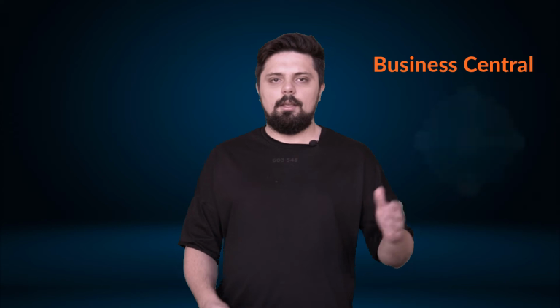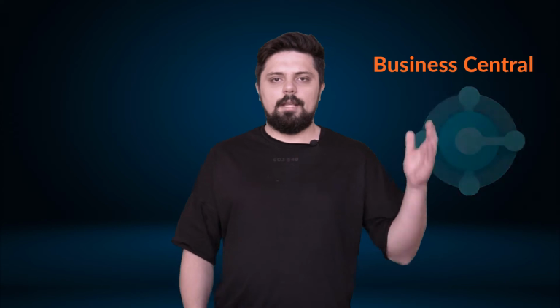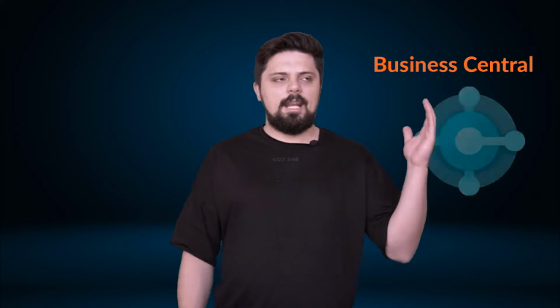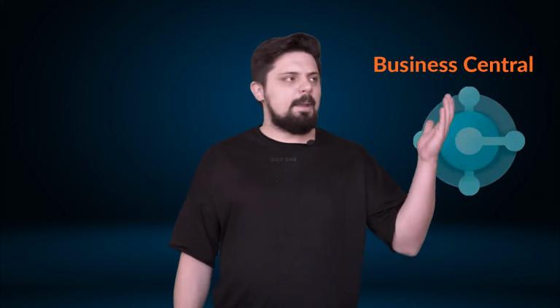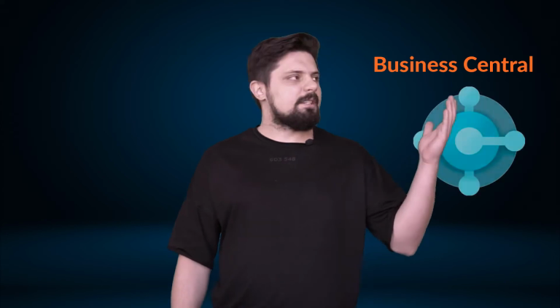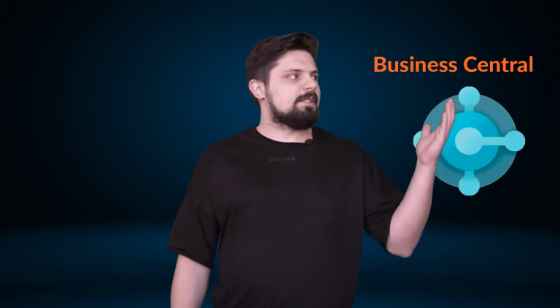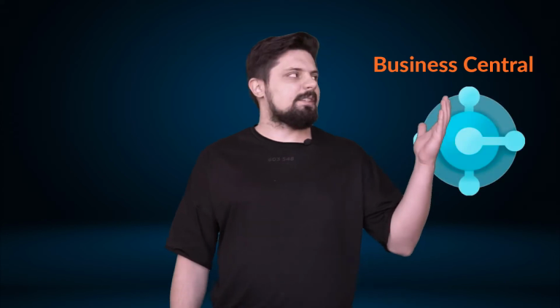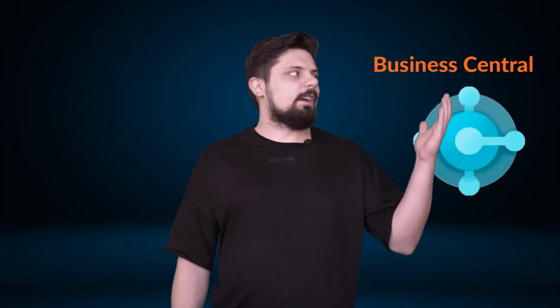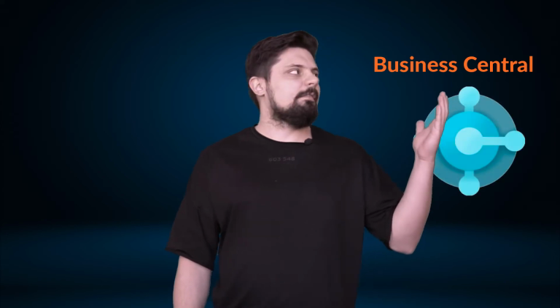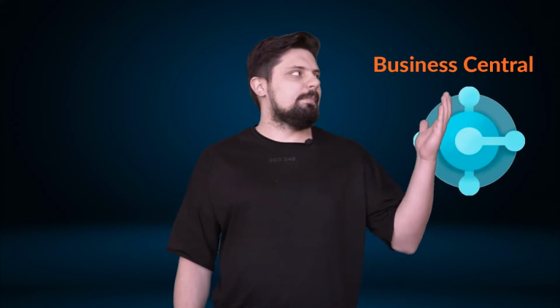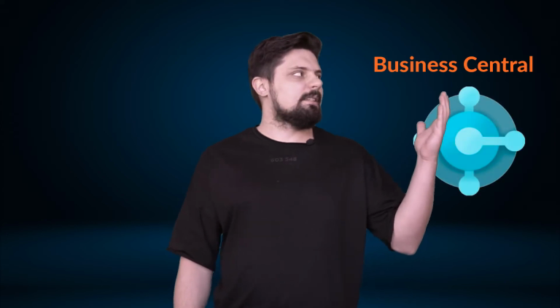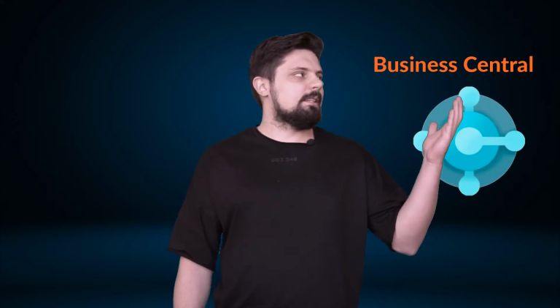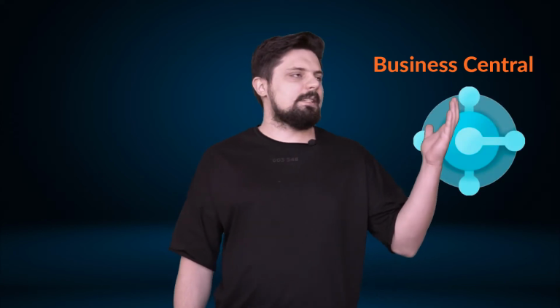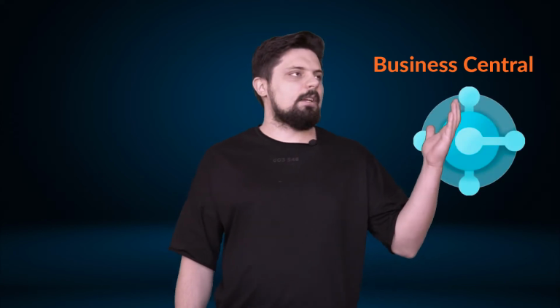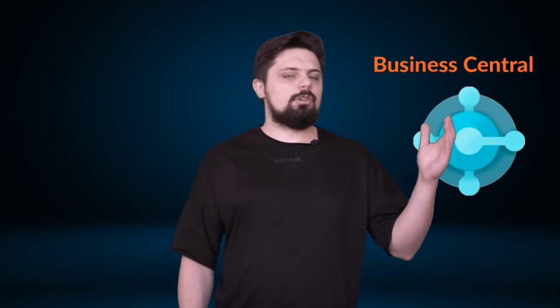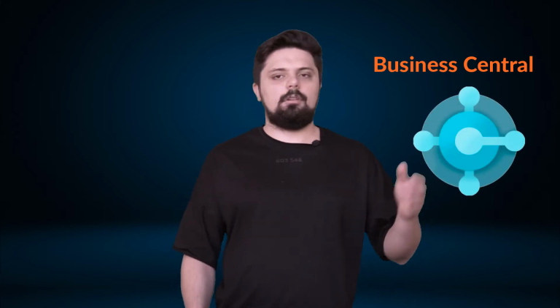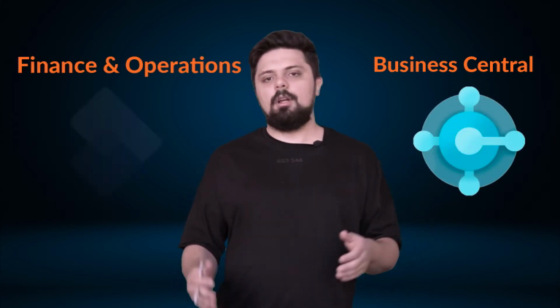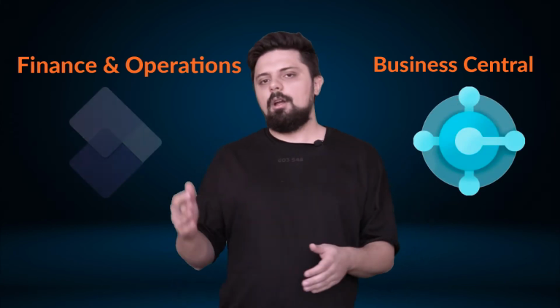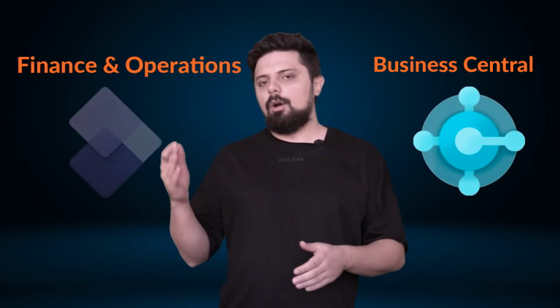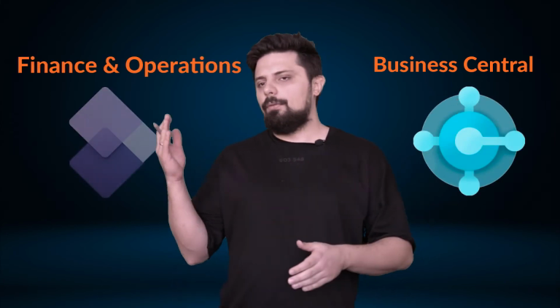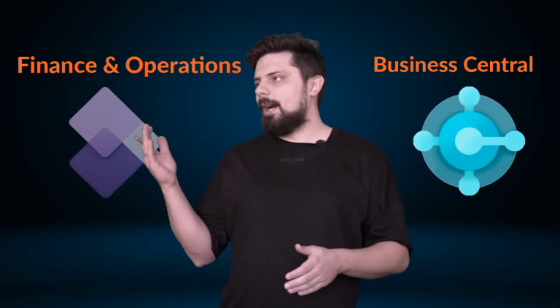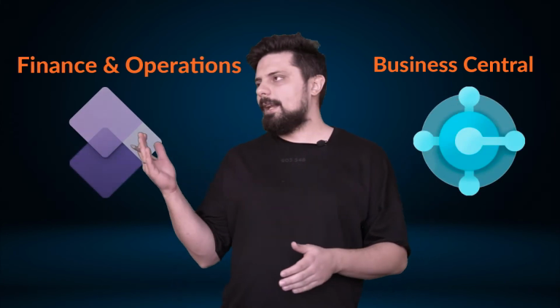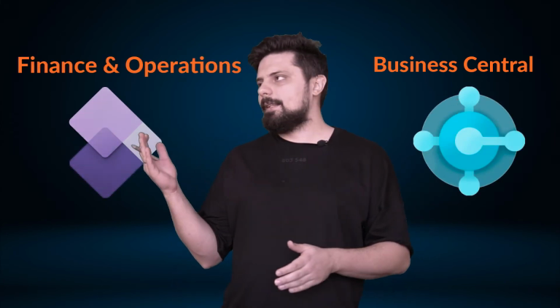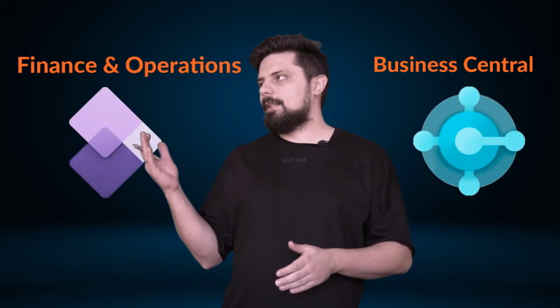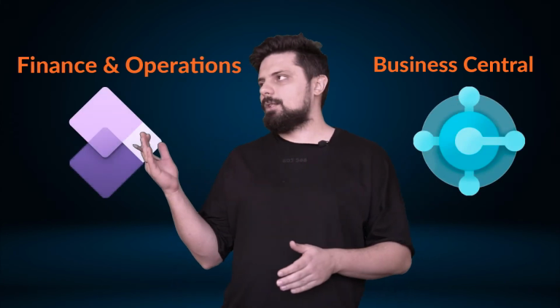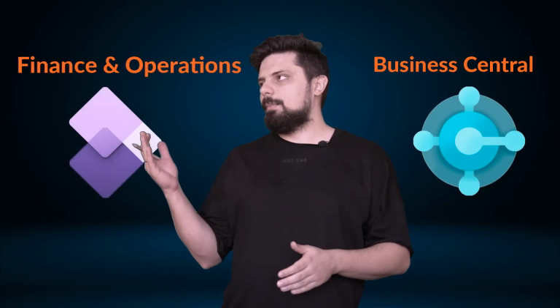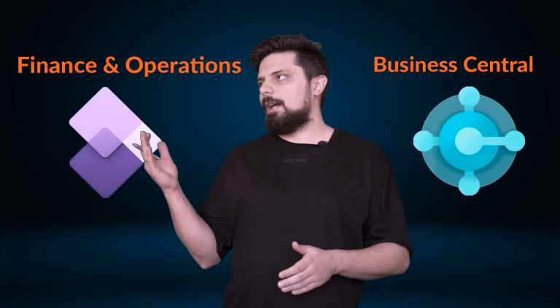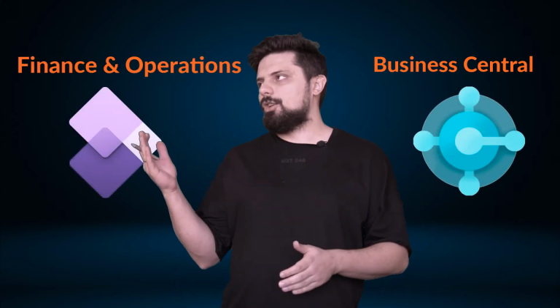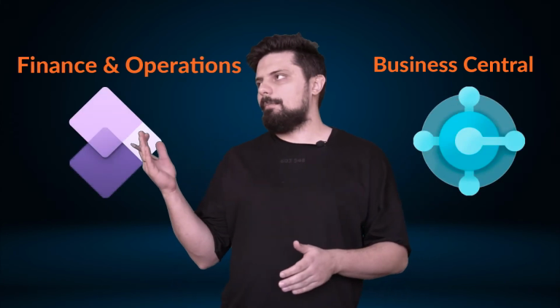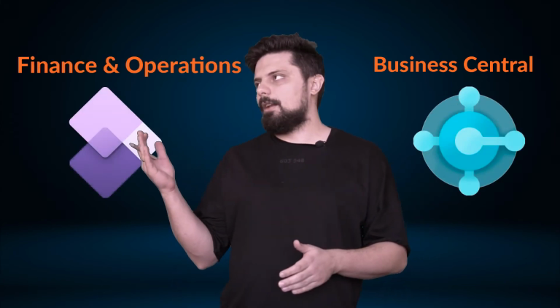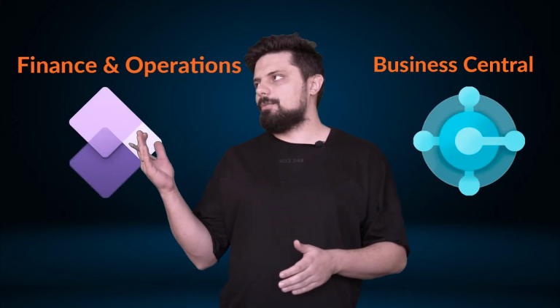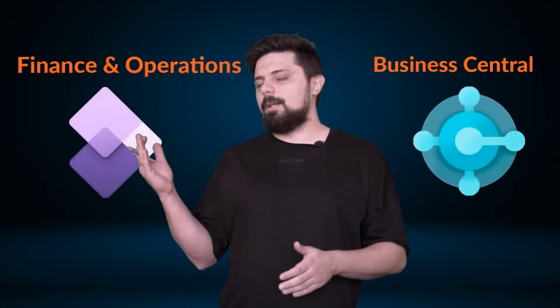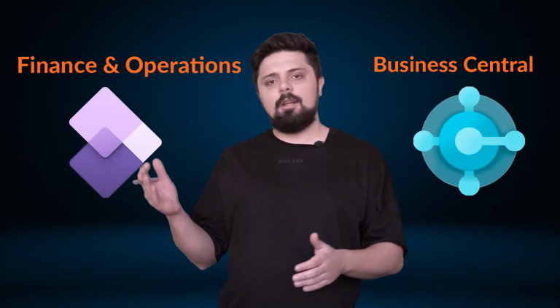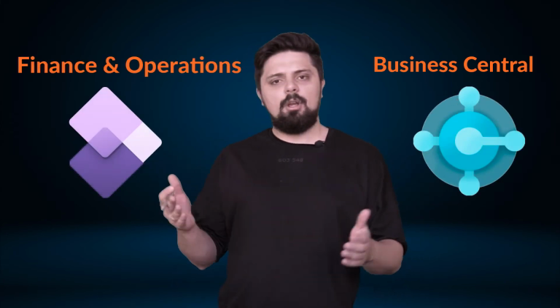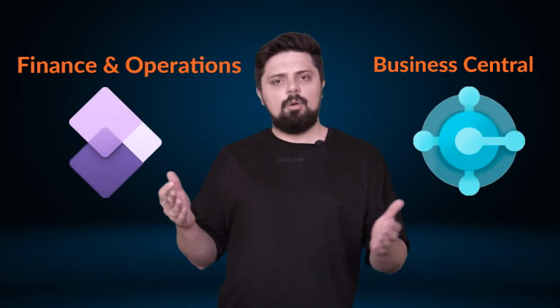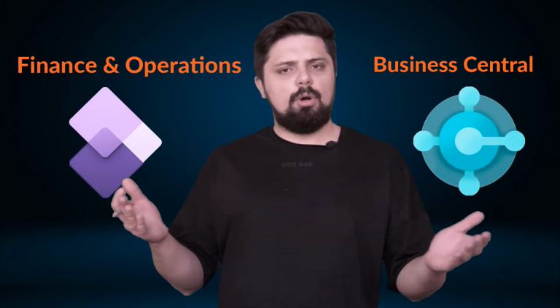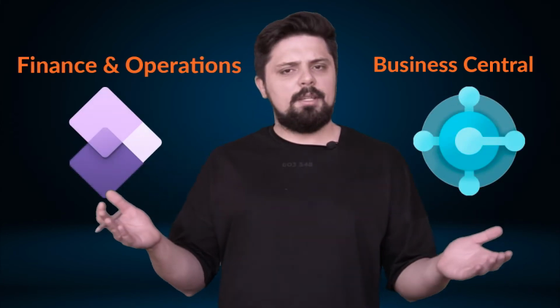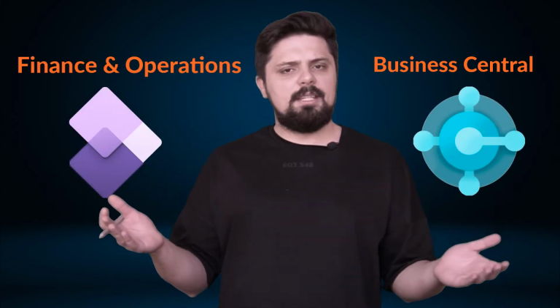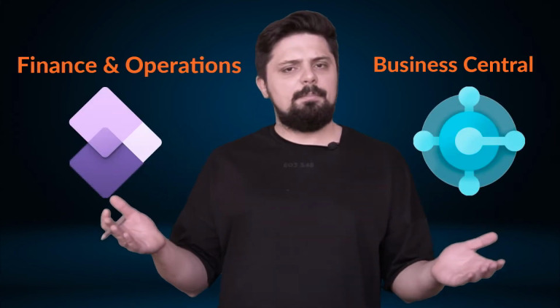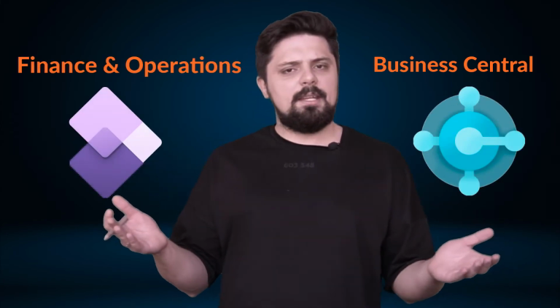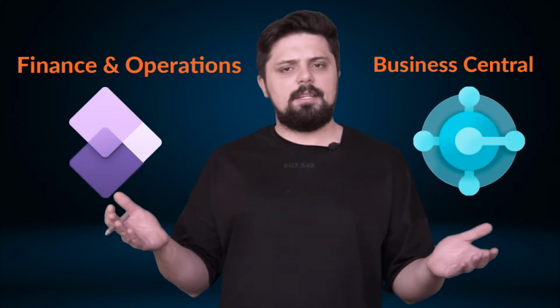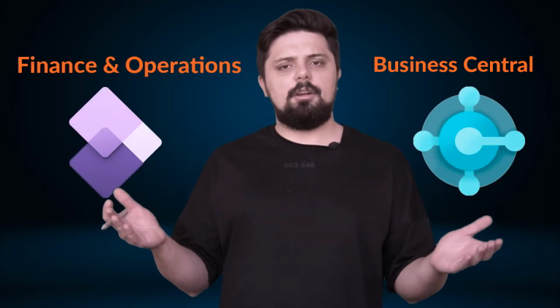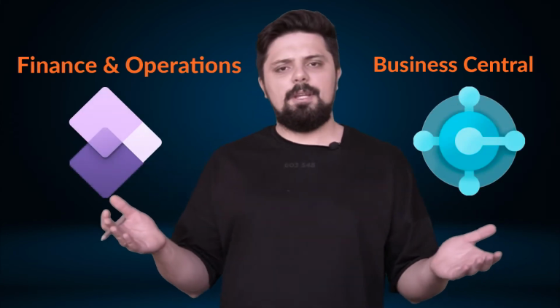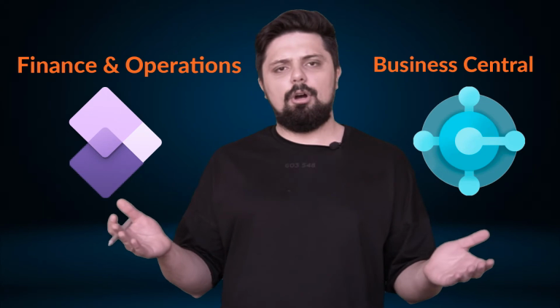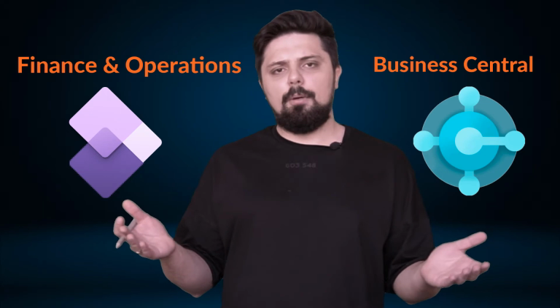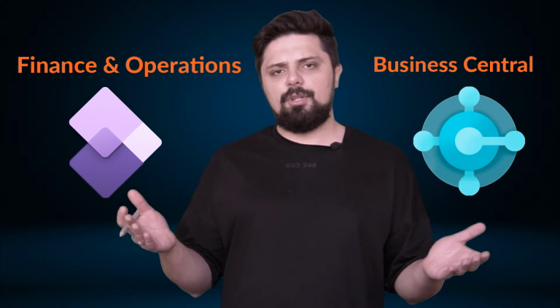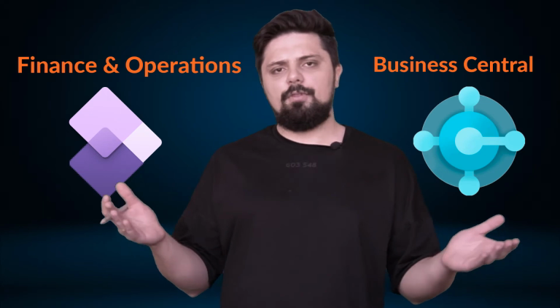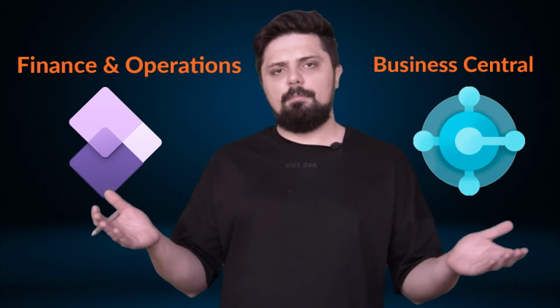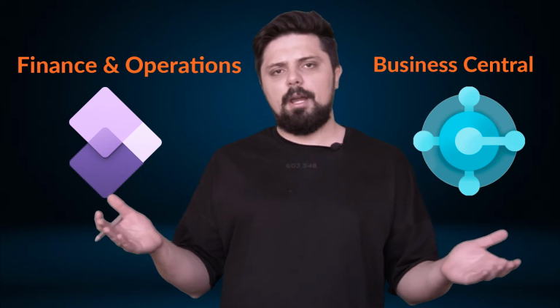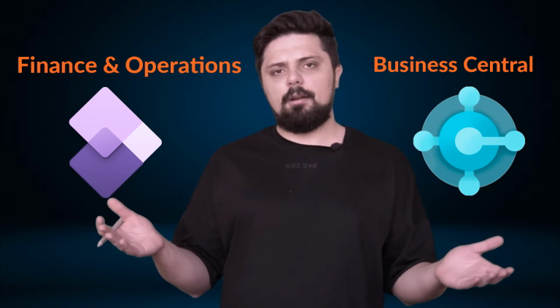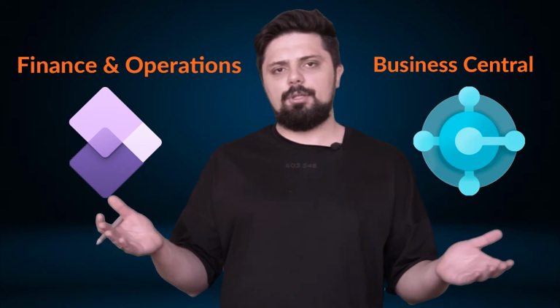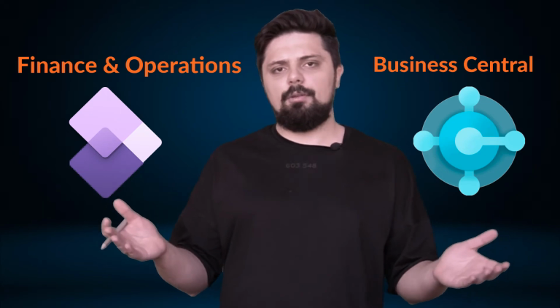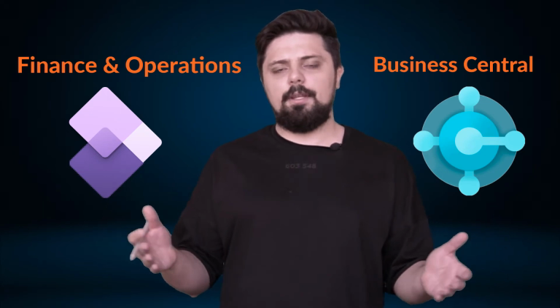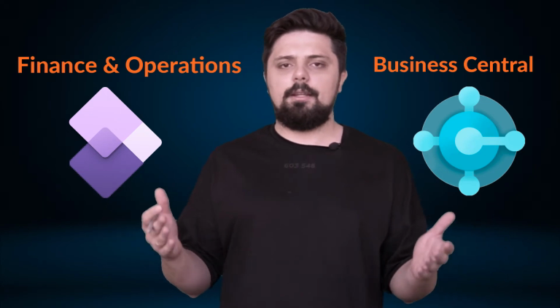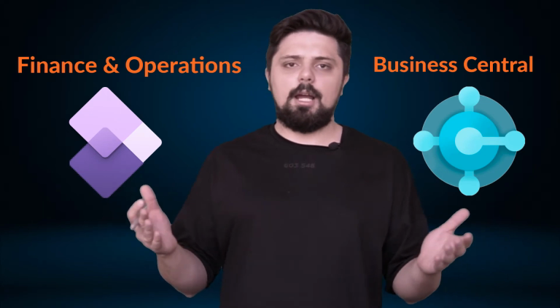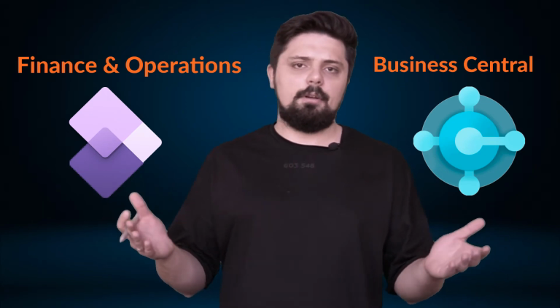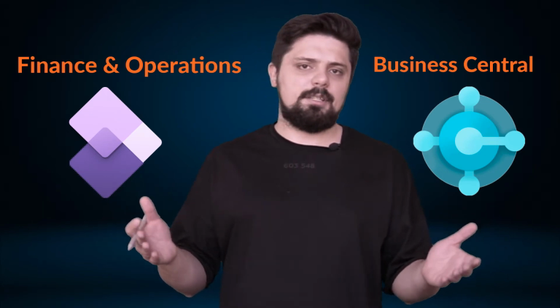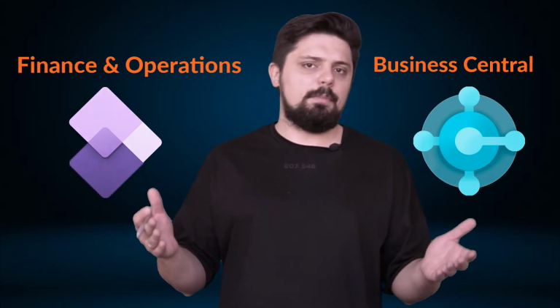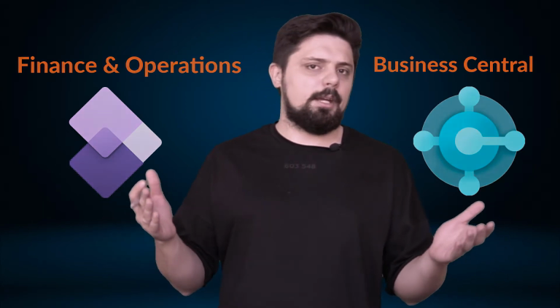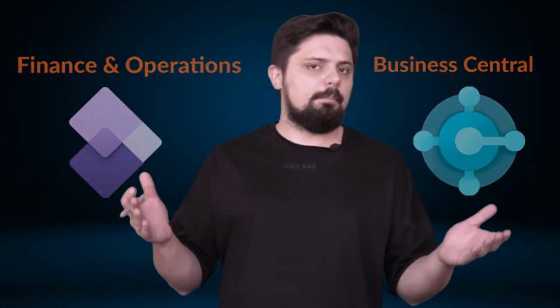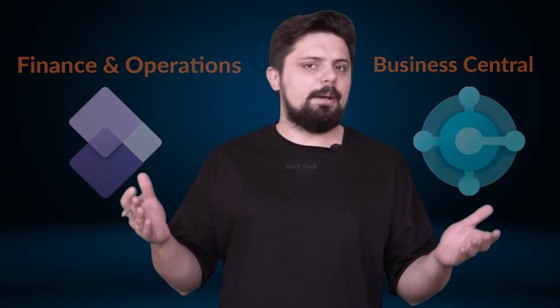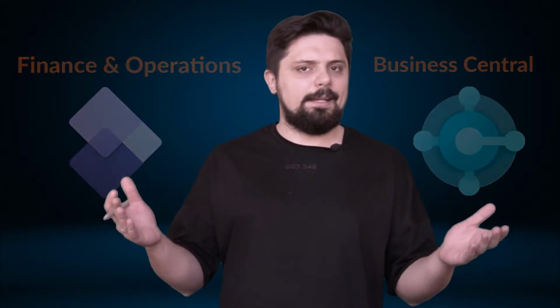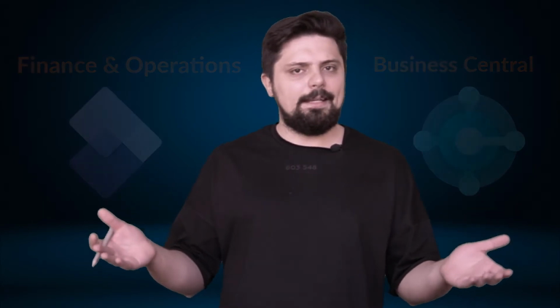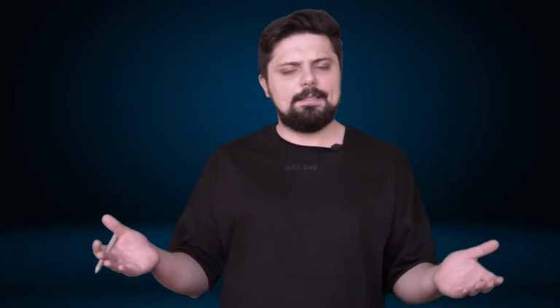Dynamics 365 Business Central or Finance and Supply Chain Management — what is the best ERP option from Microsoft that covers my company's needs?